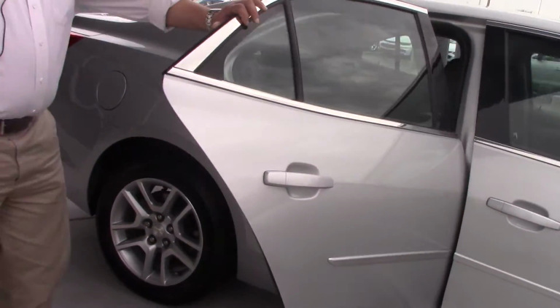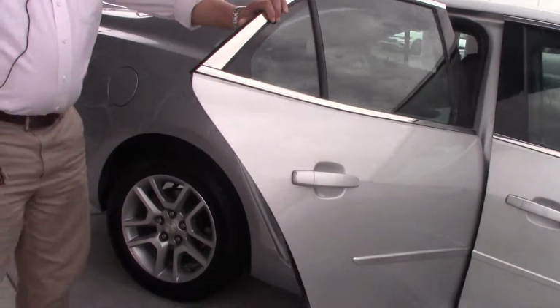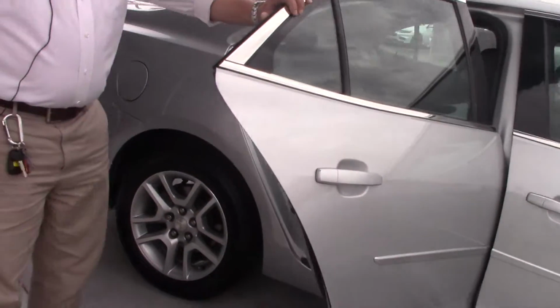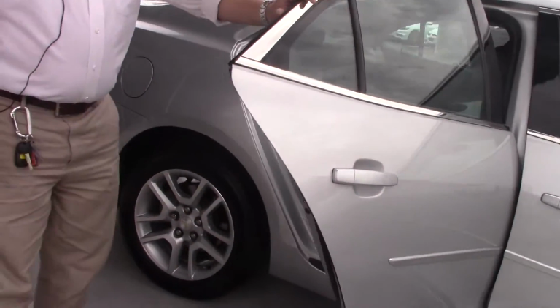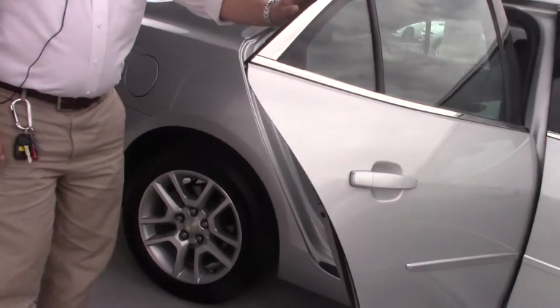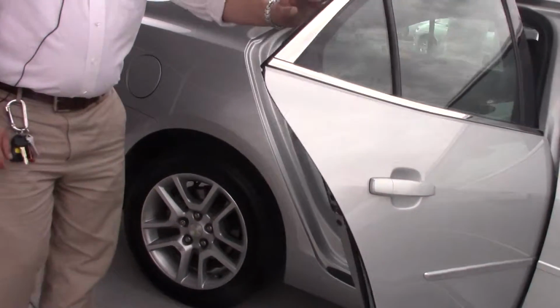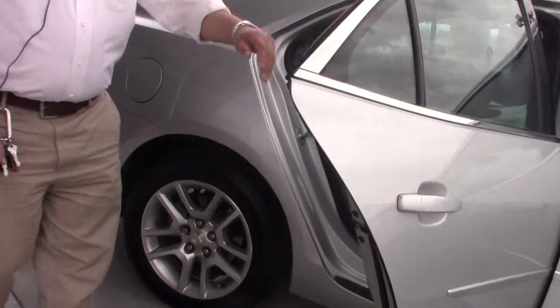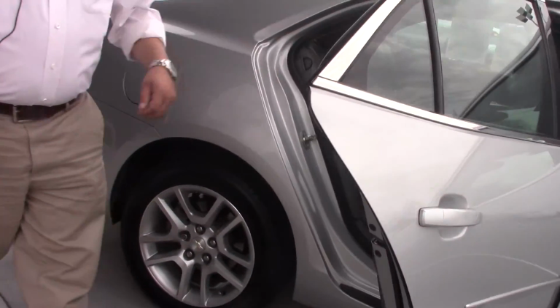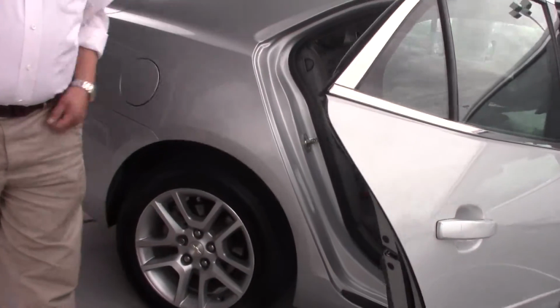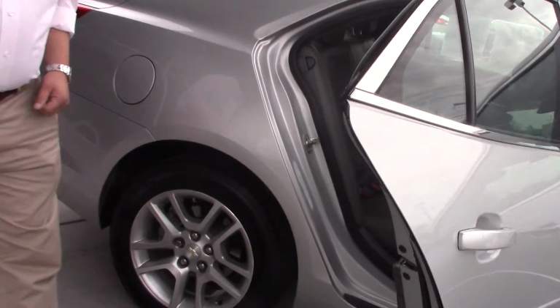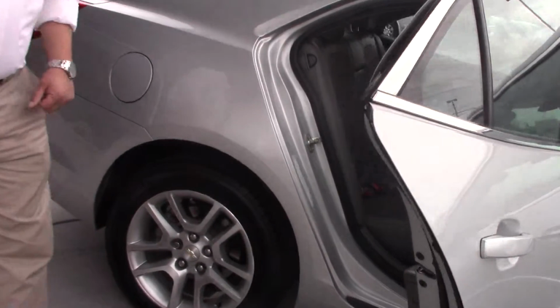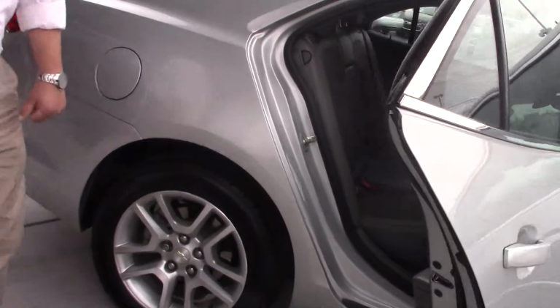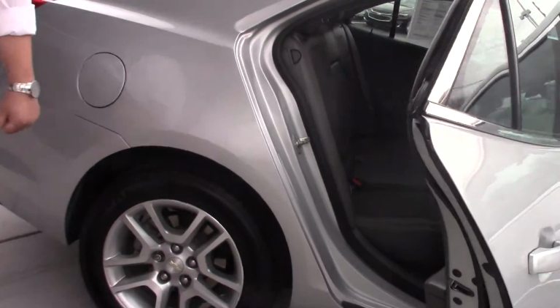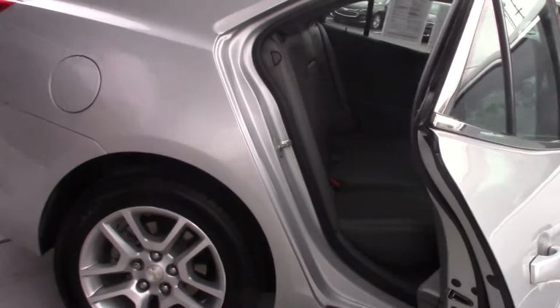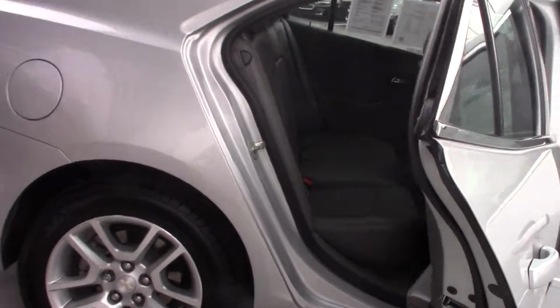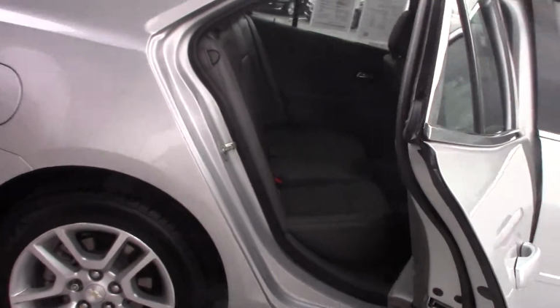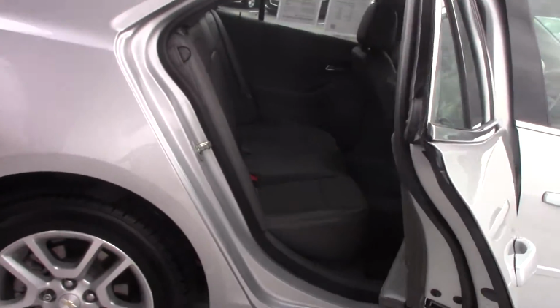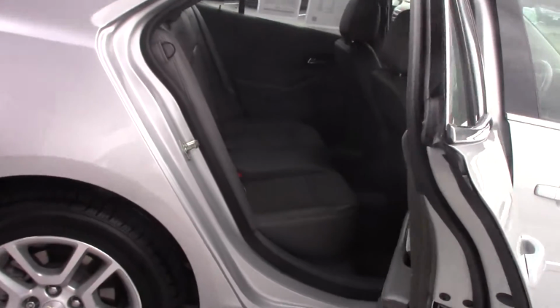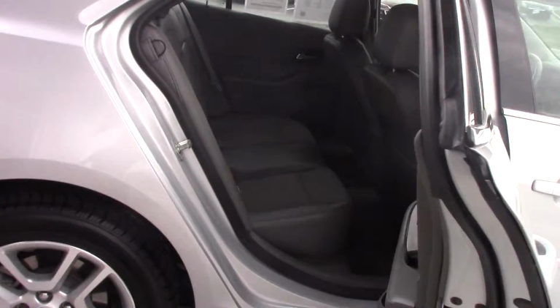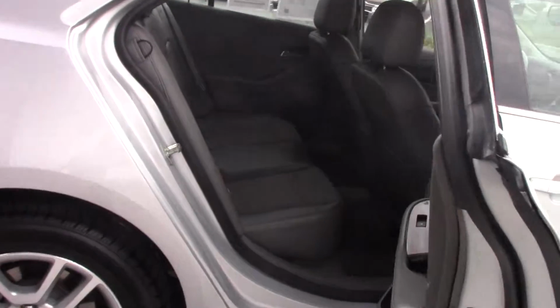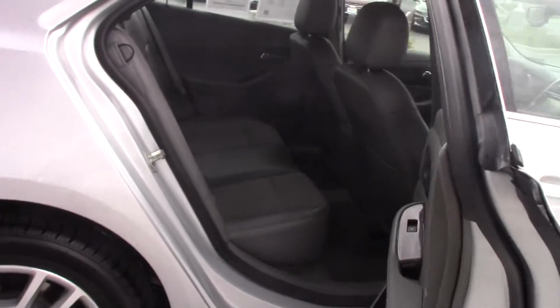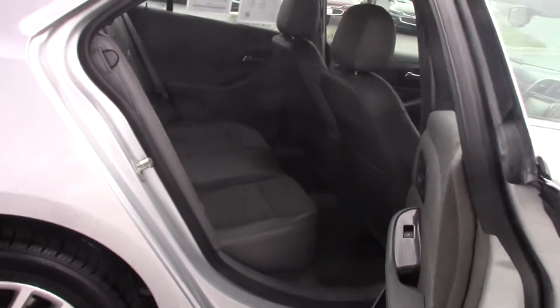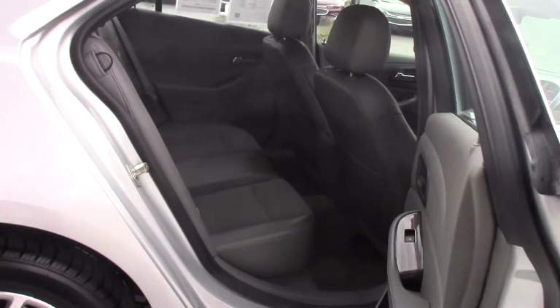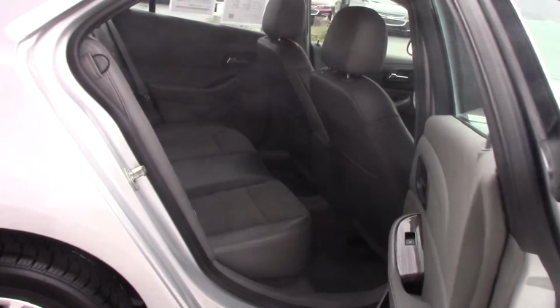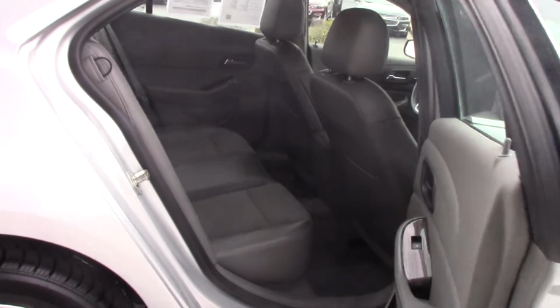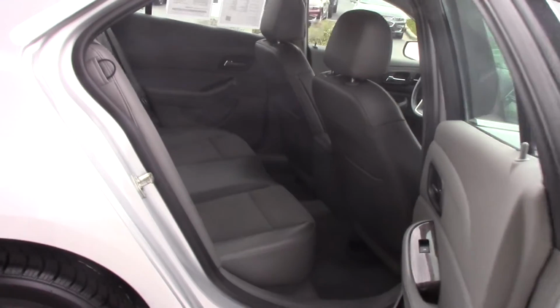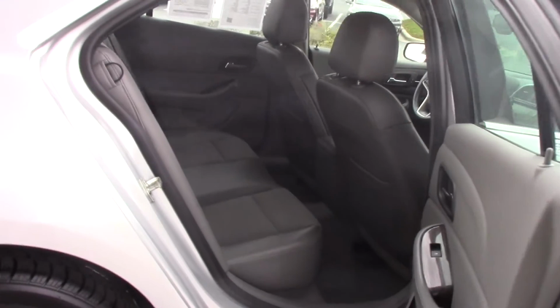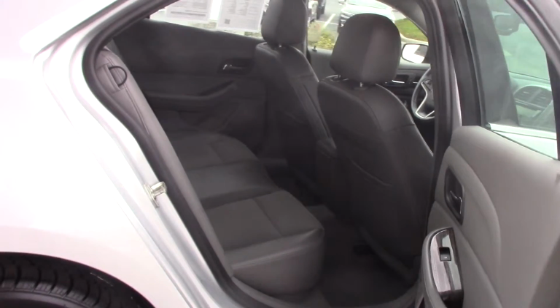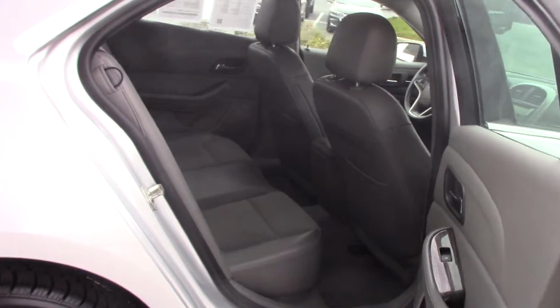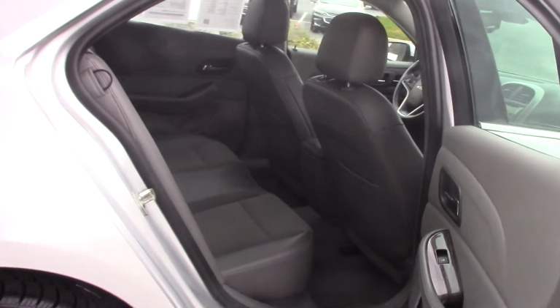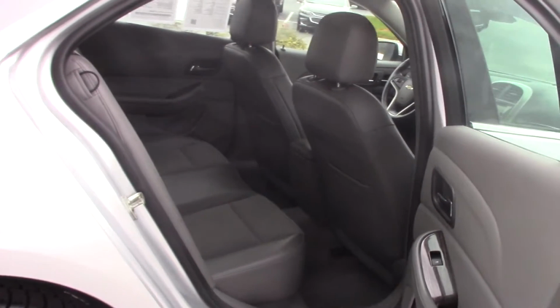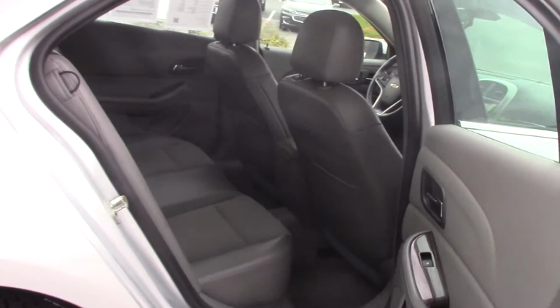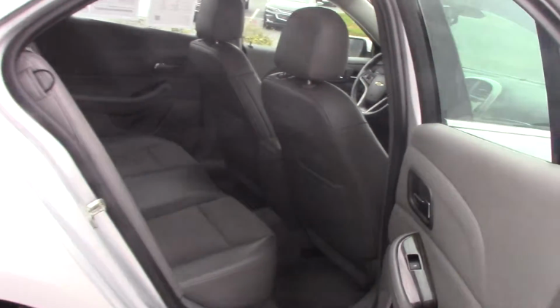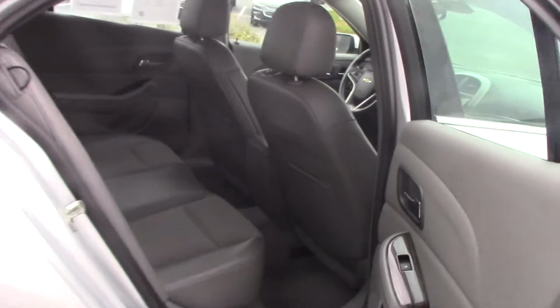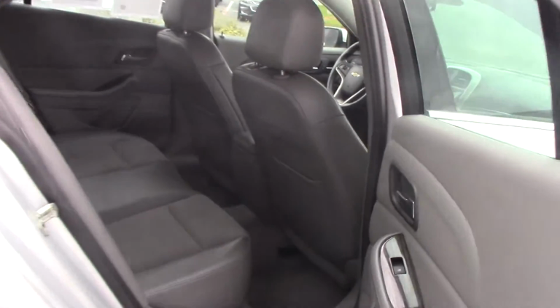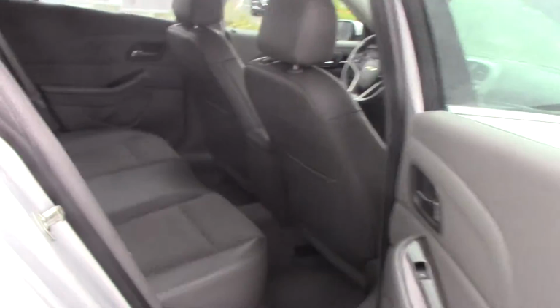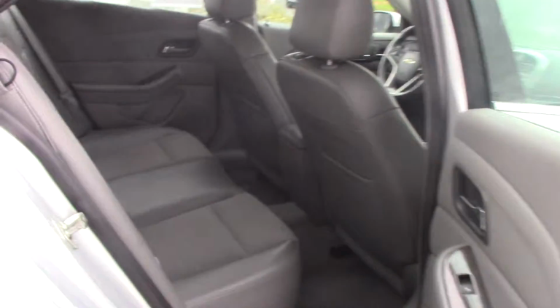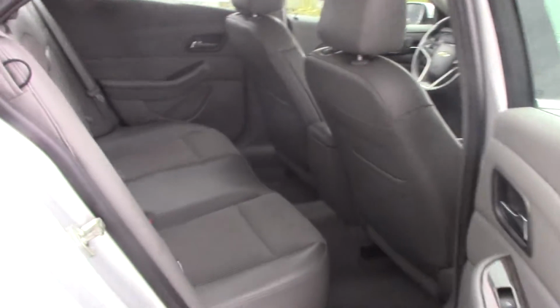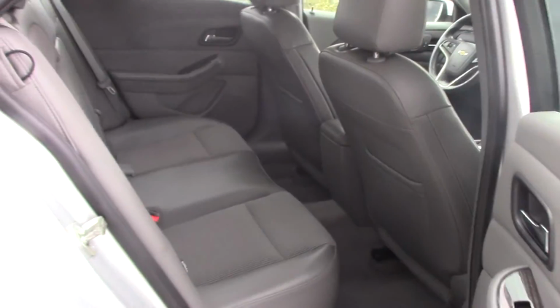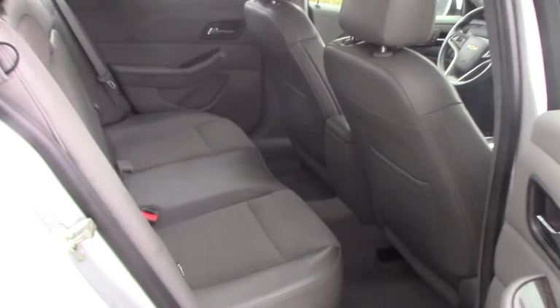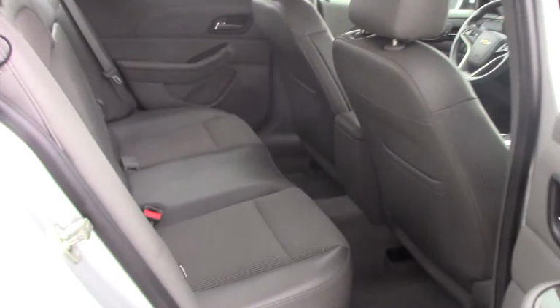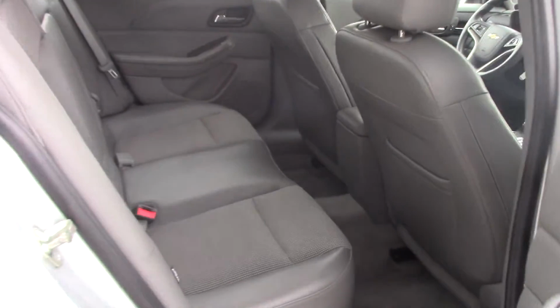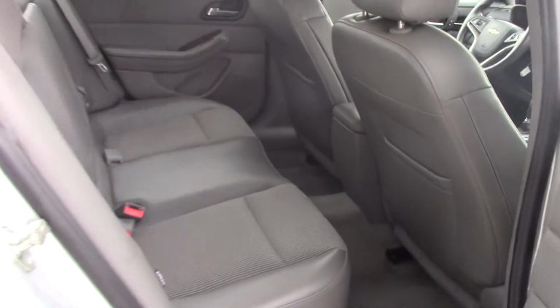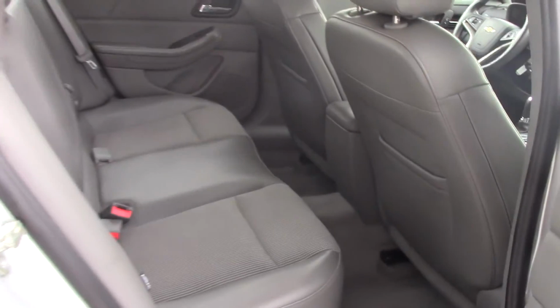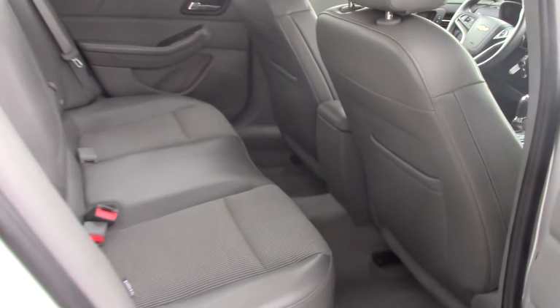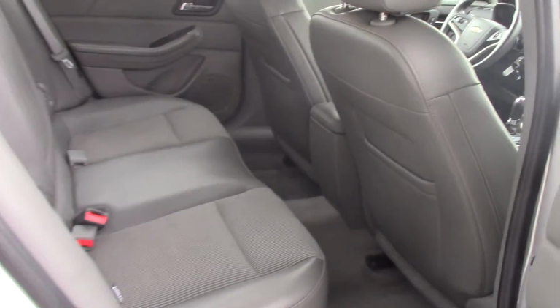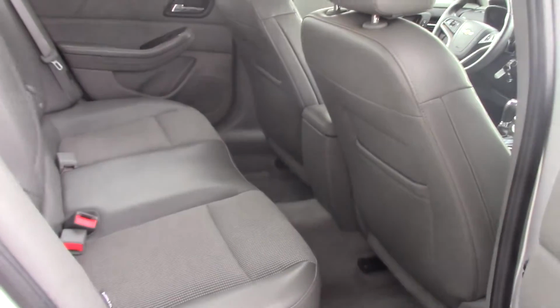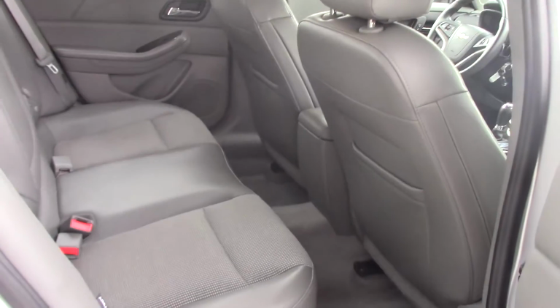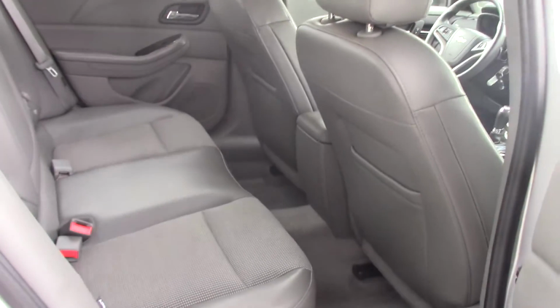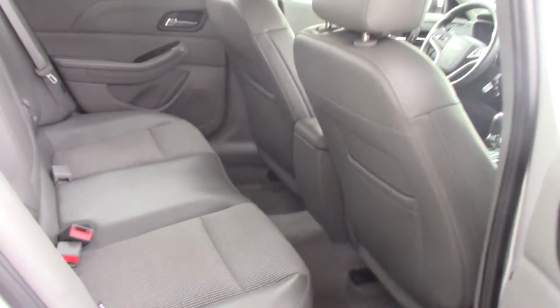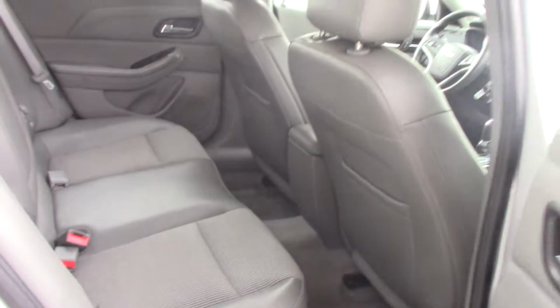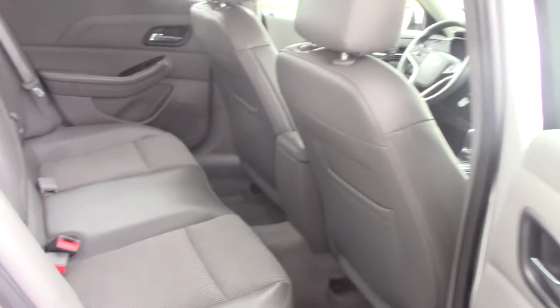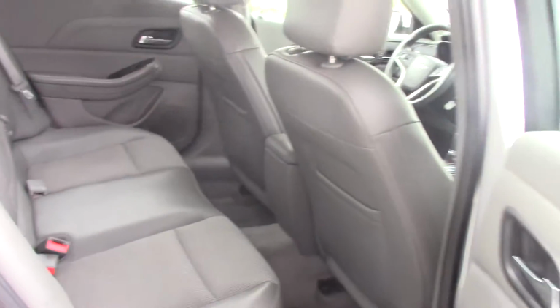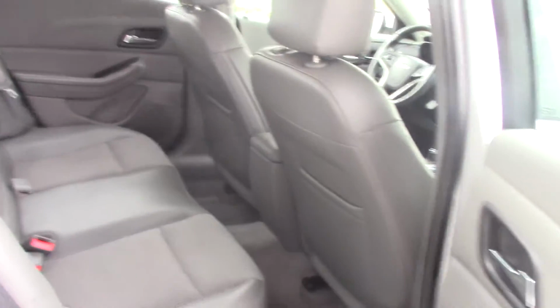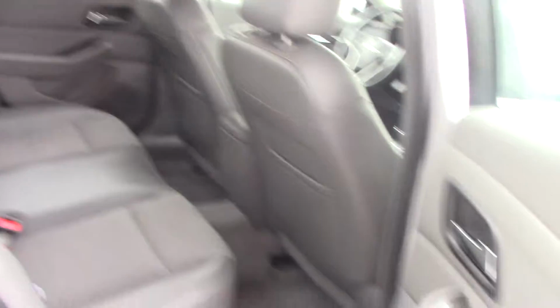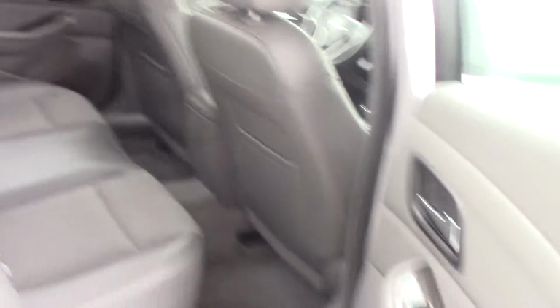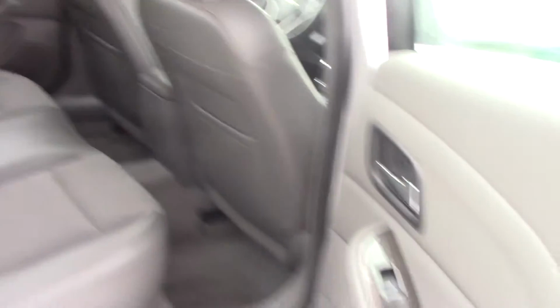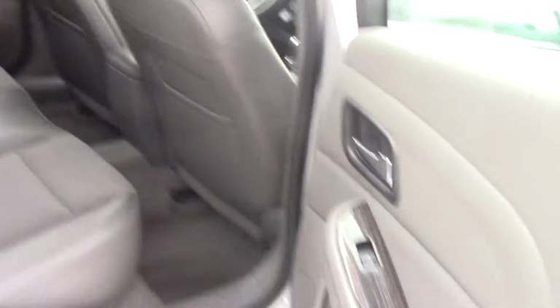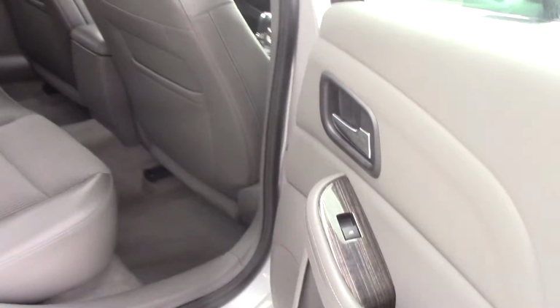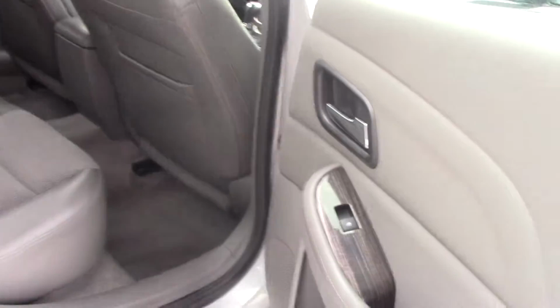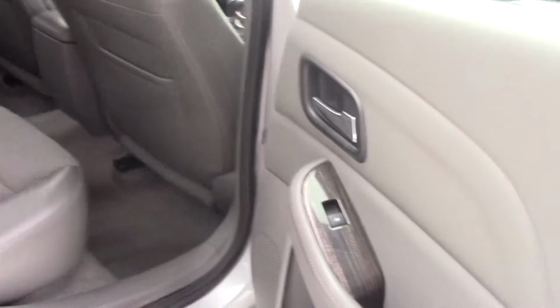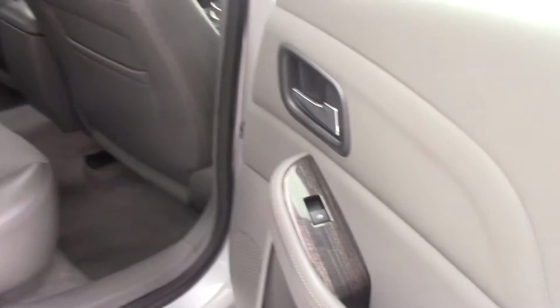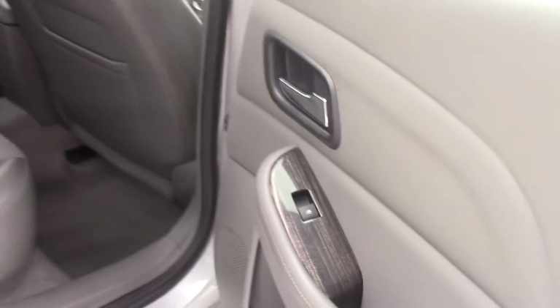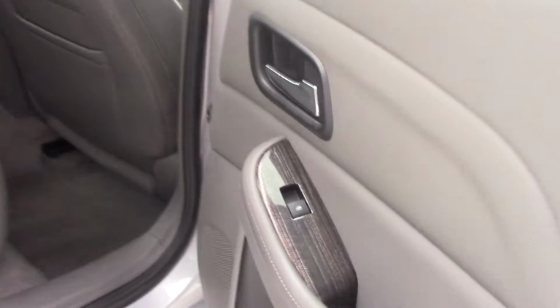Take a look at this beautiful interior — cloth and leatherette seats, dark gray, with wood trim on the doors.